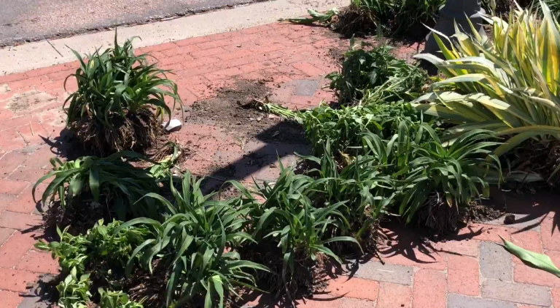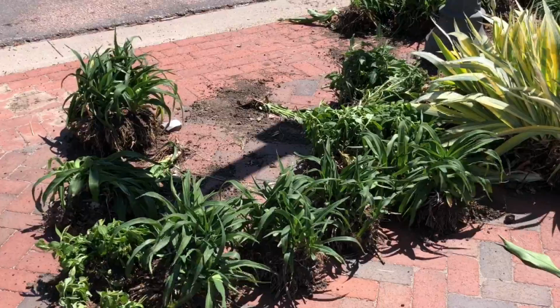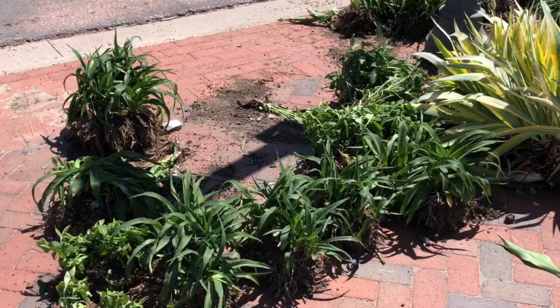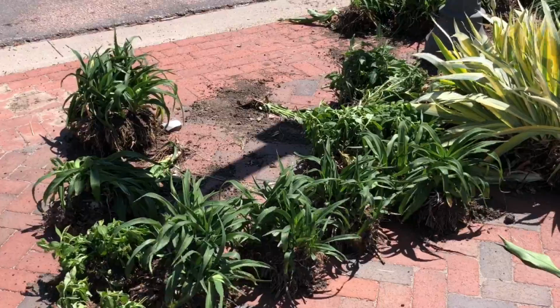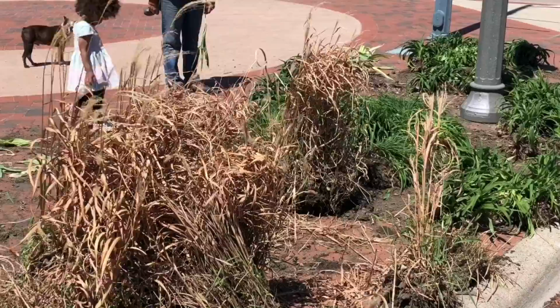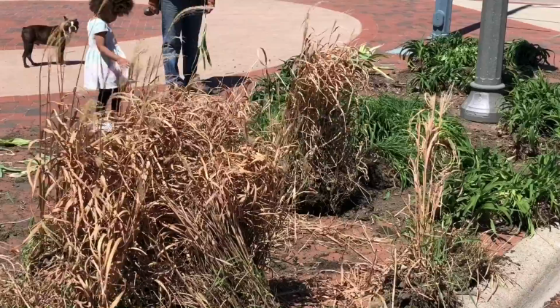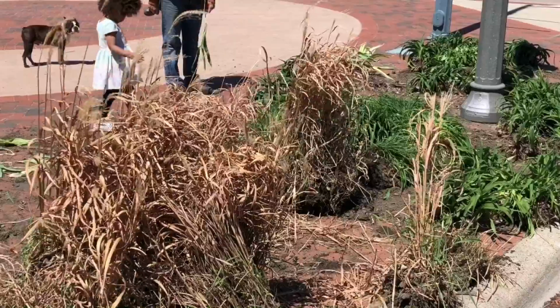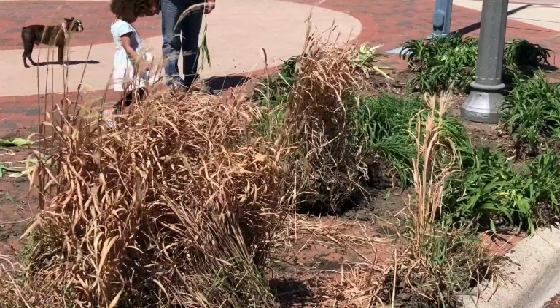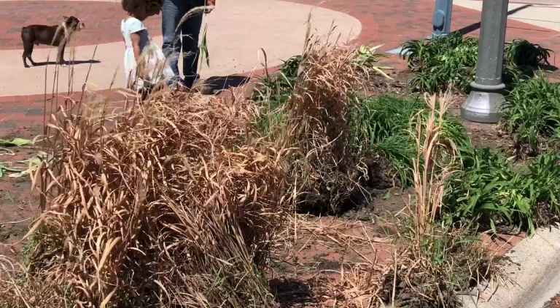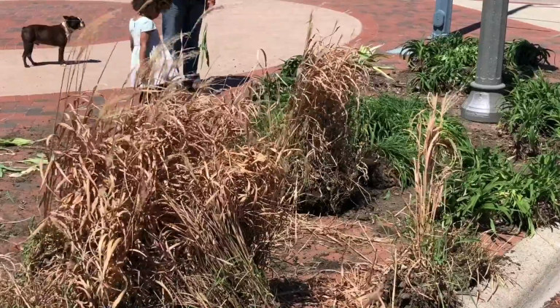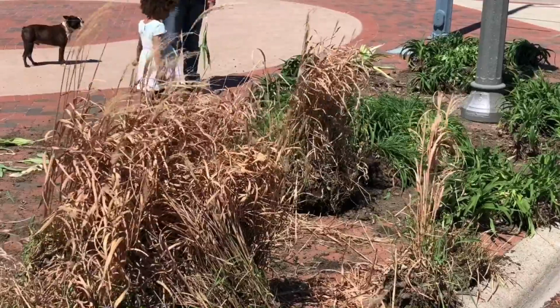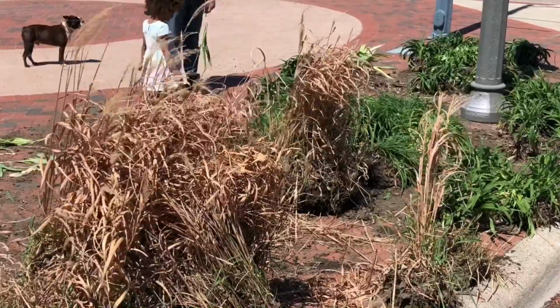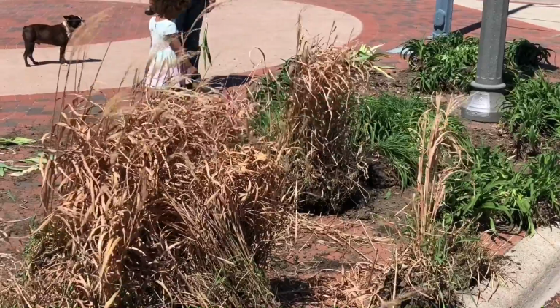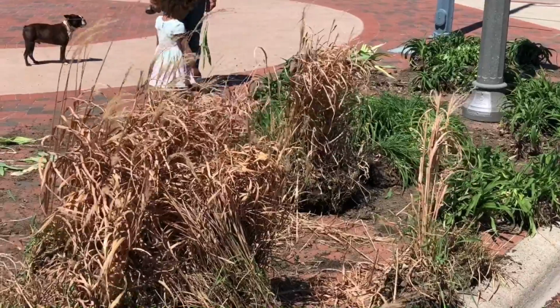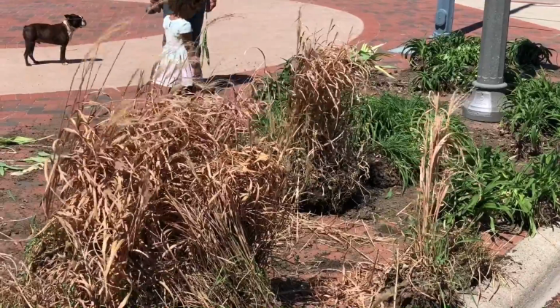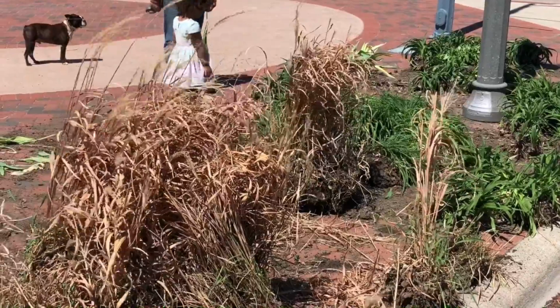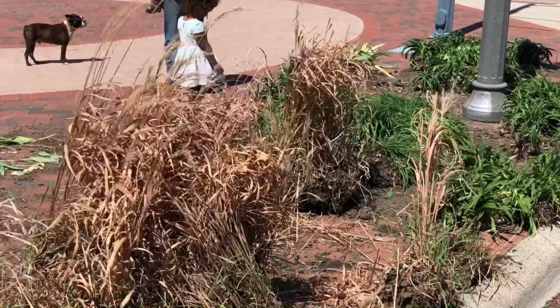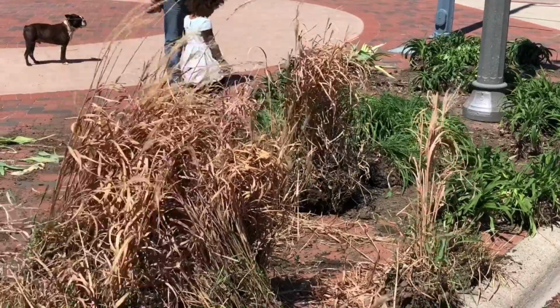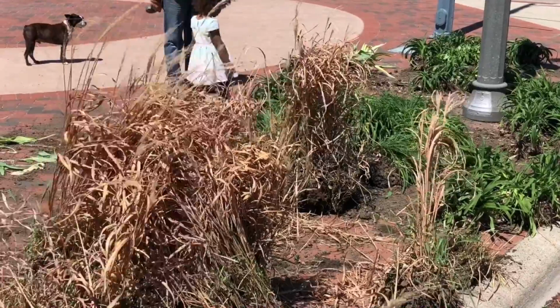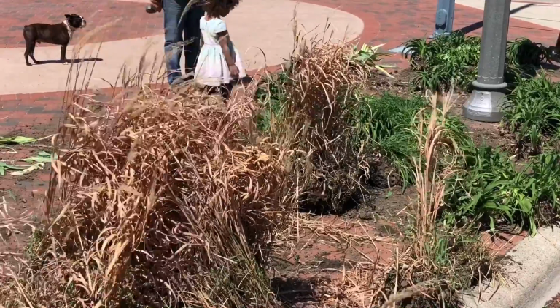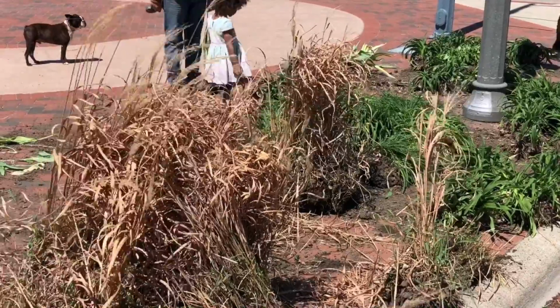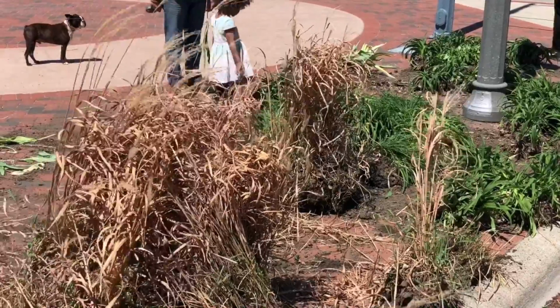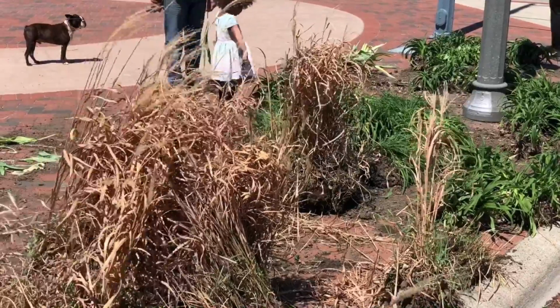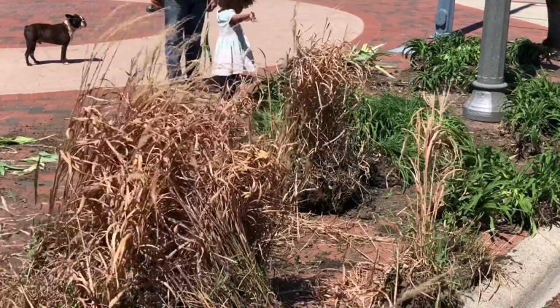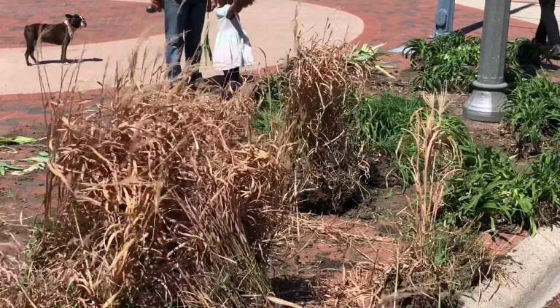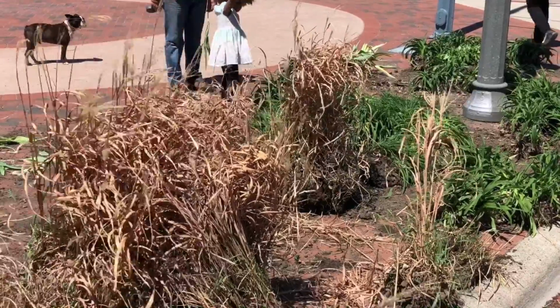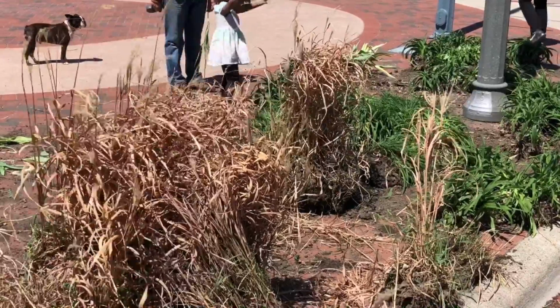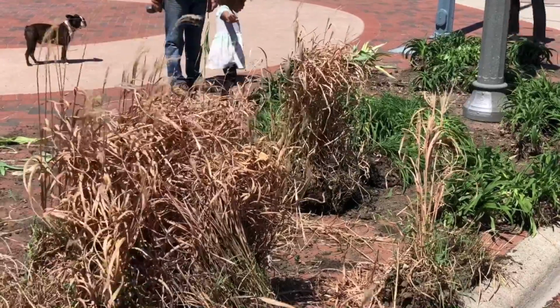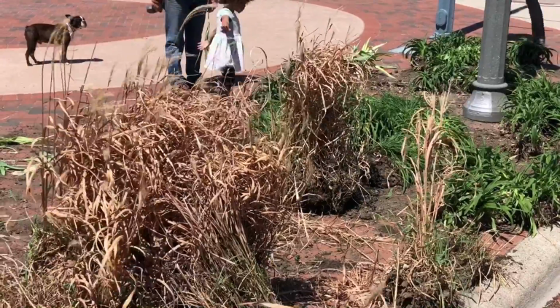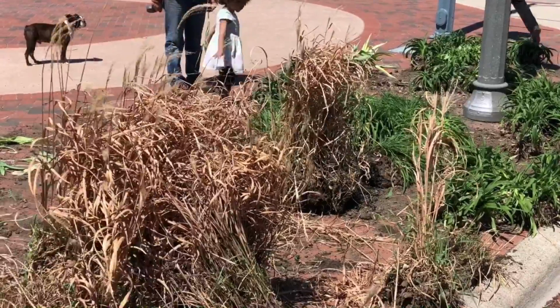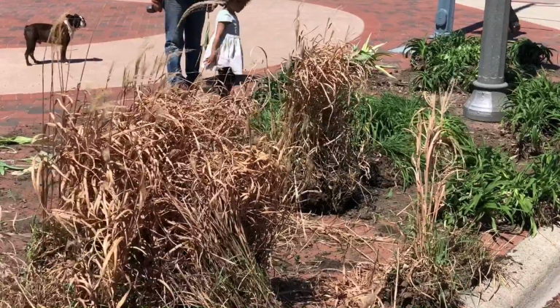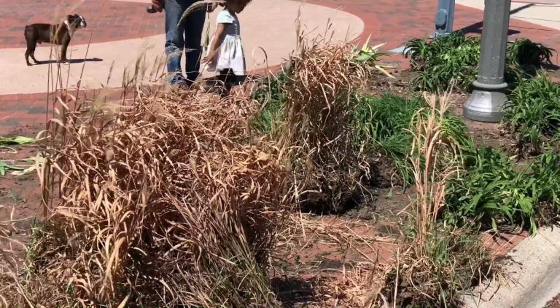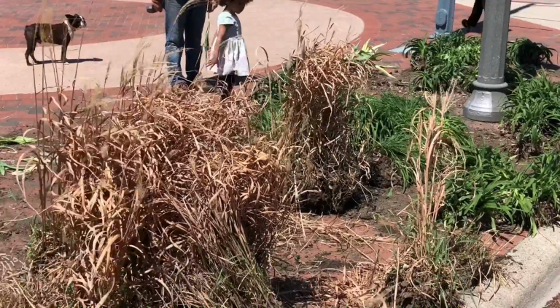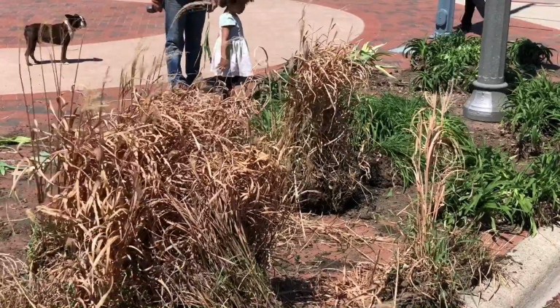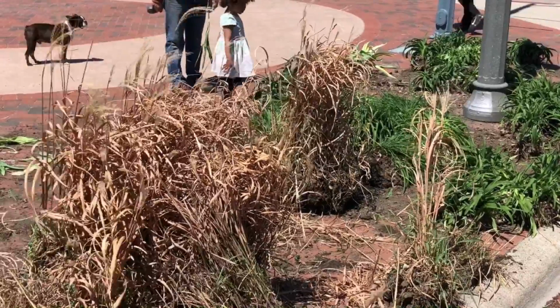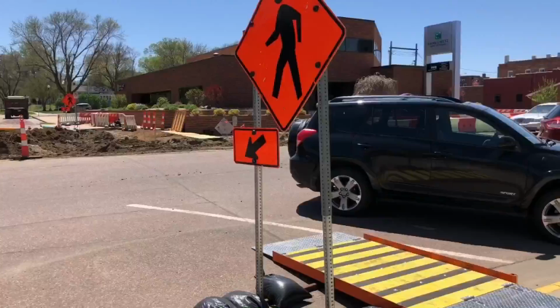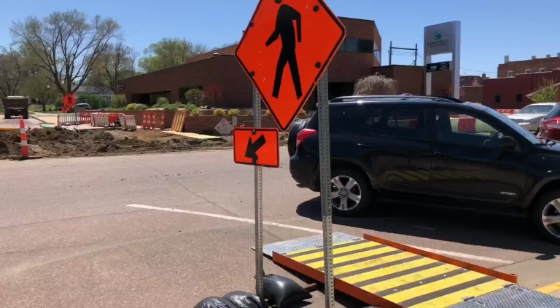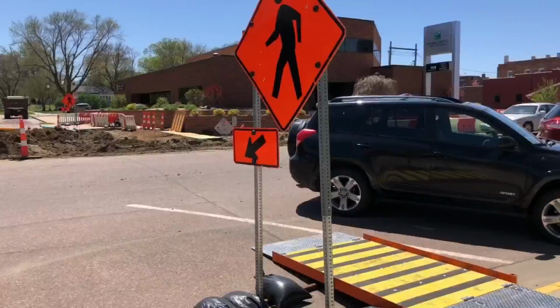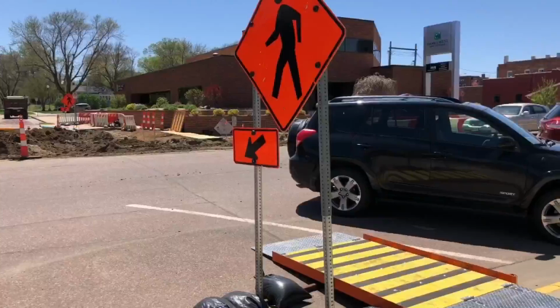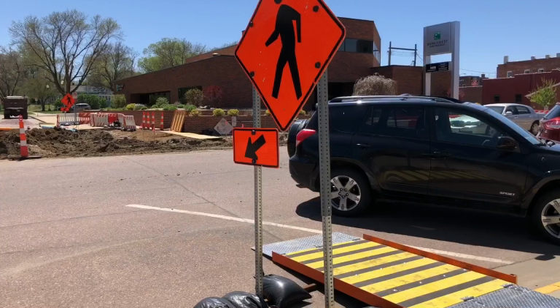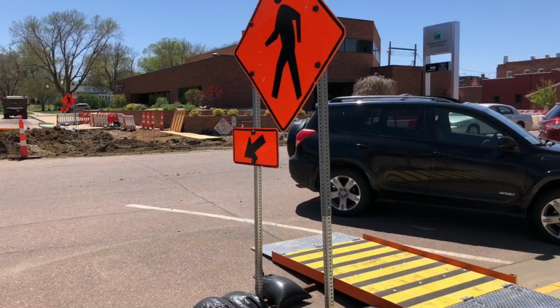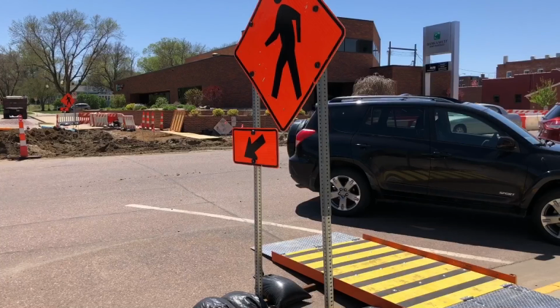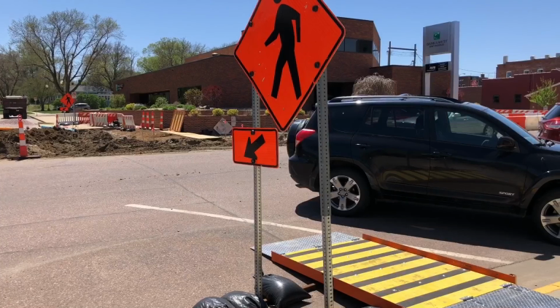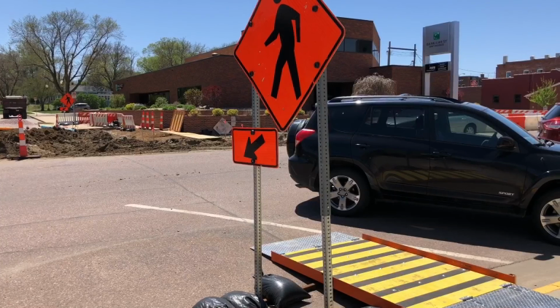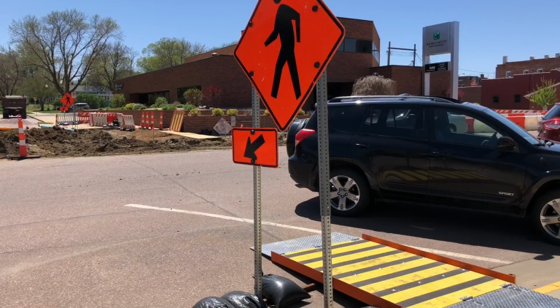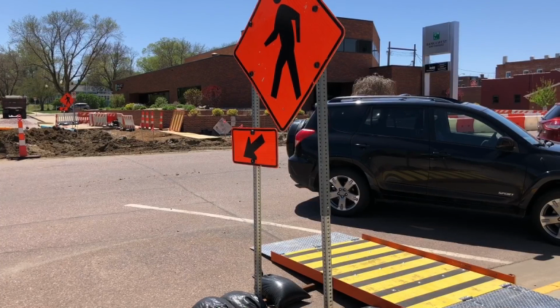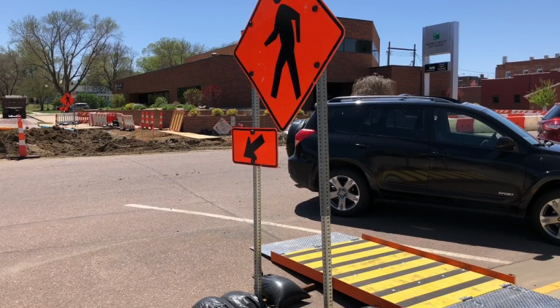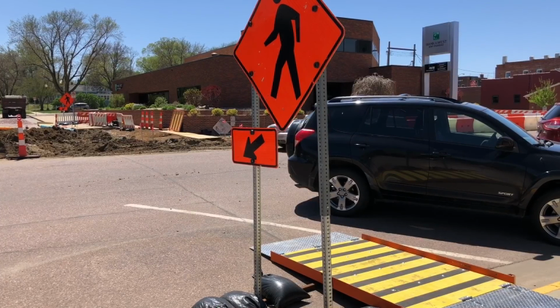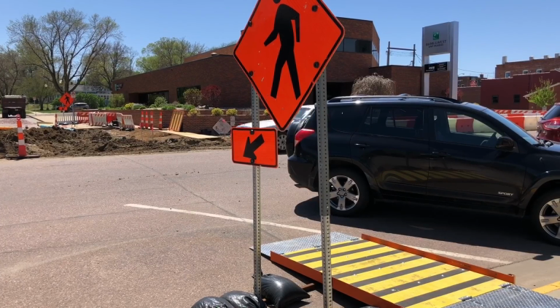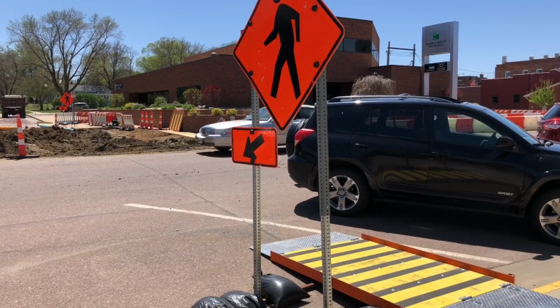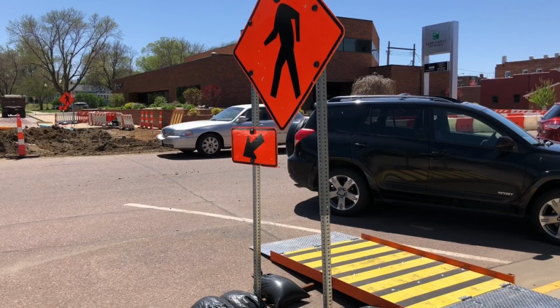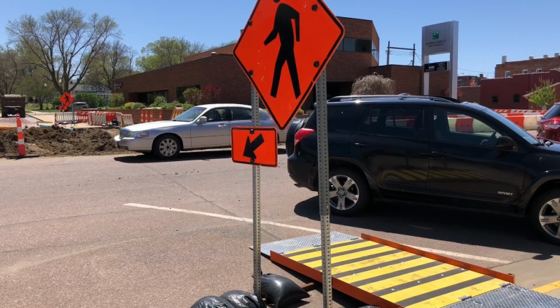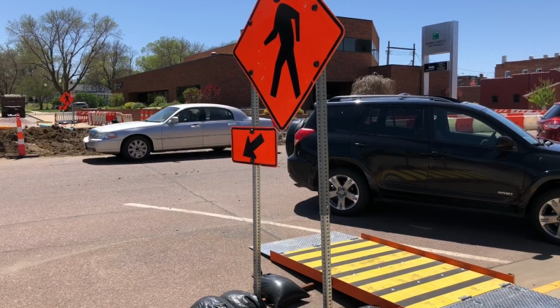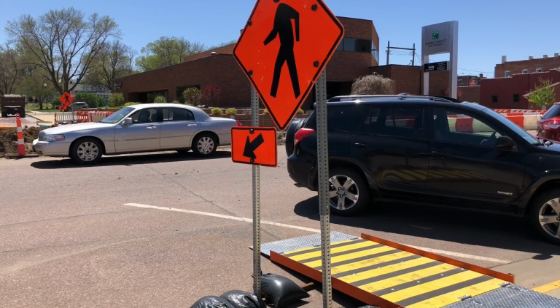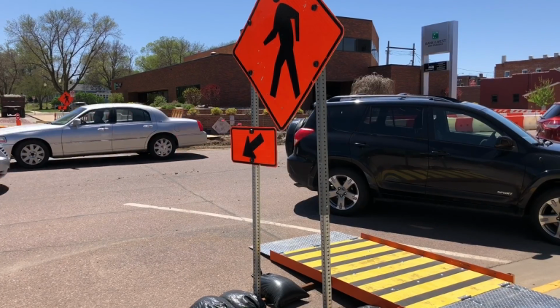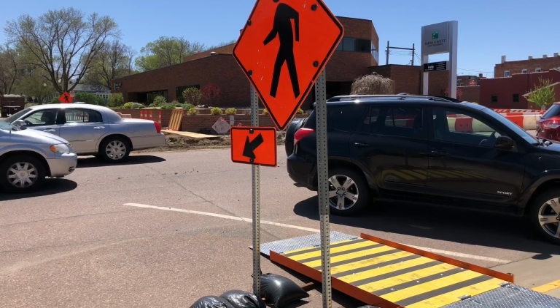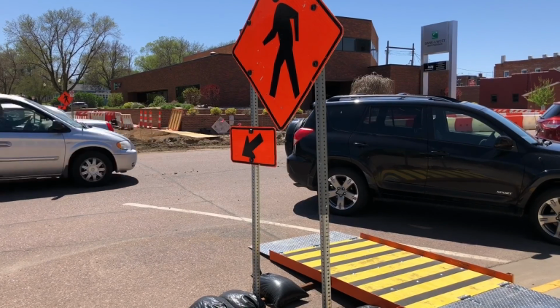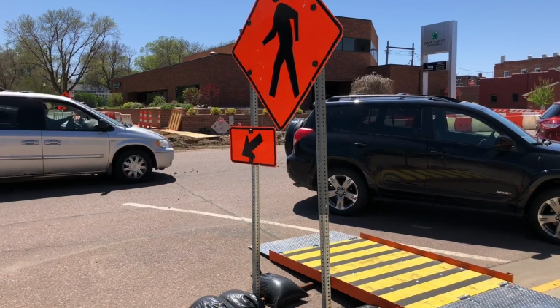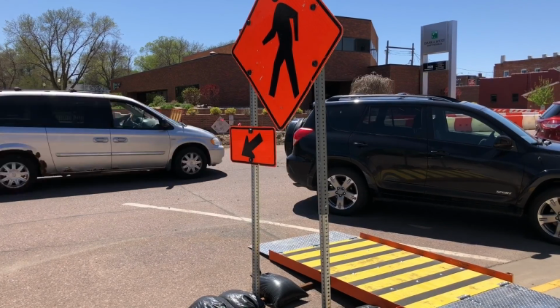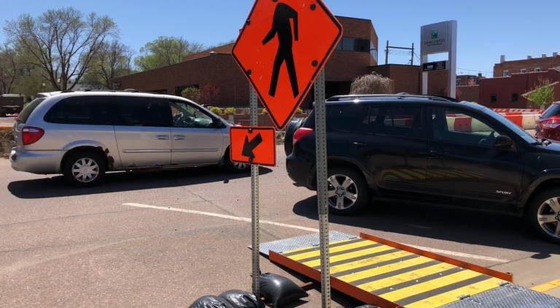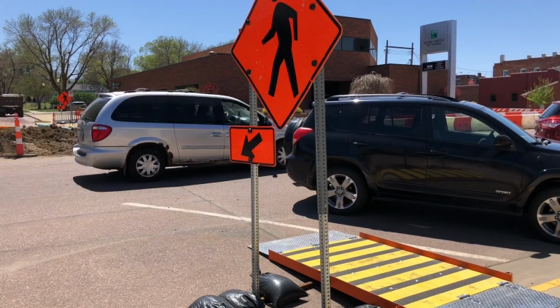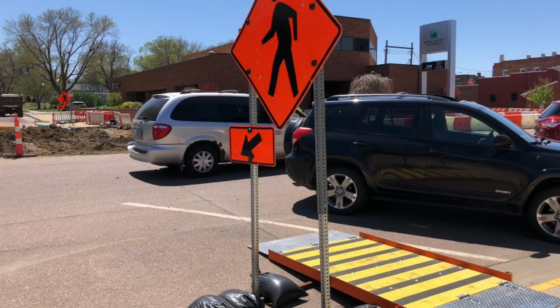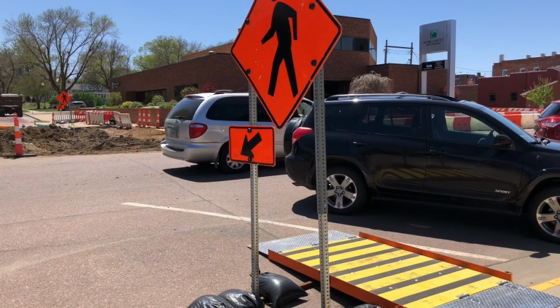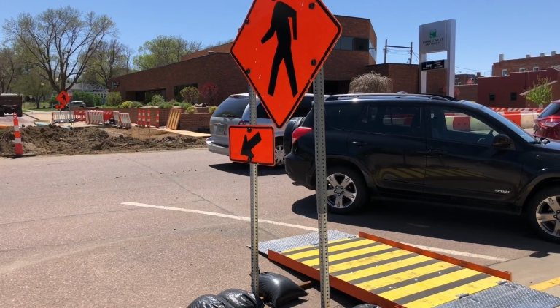Goplich mentions the streetscape project will go throughout the summer and into the early part of the fall. In Vermilion, Riley Mahon, KSA 9 Digital.